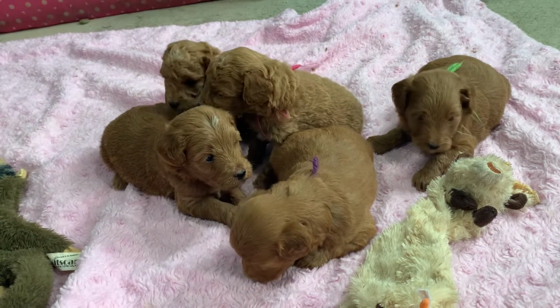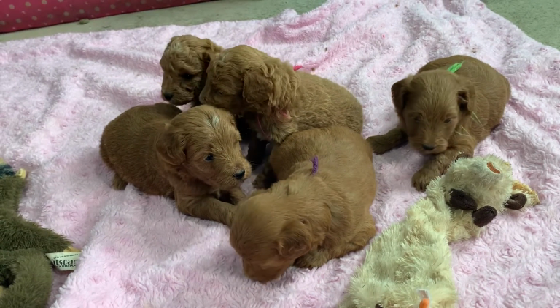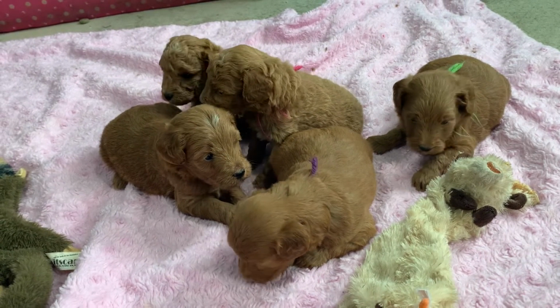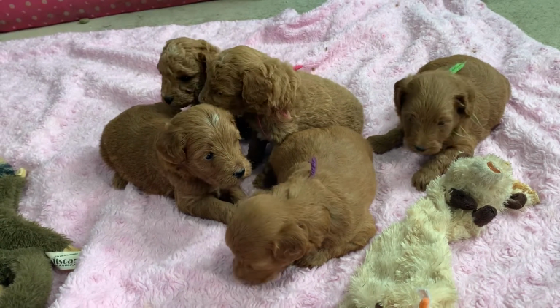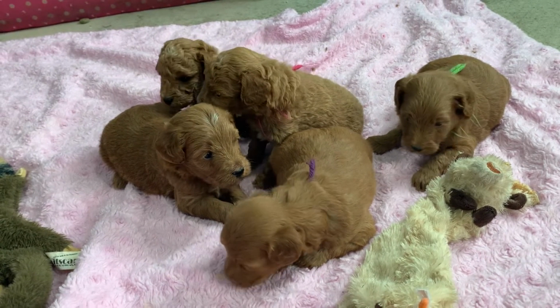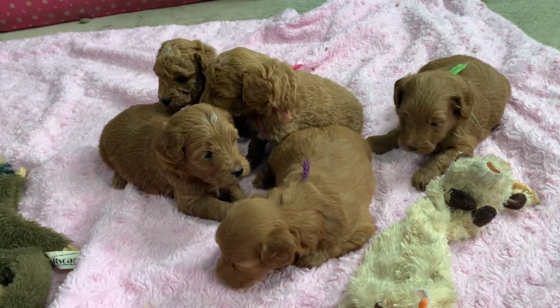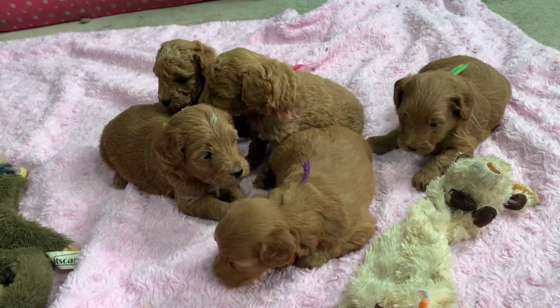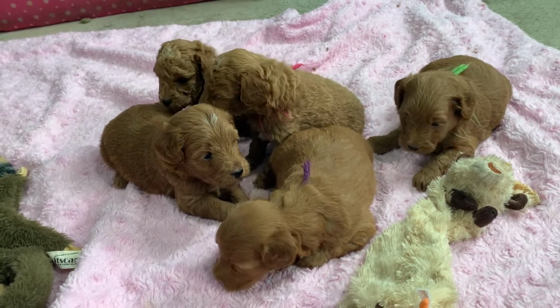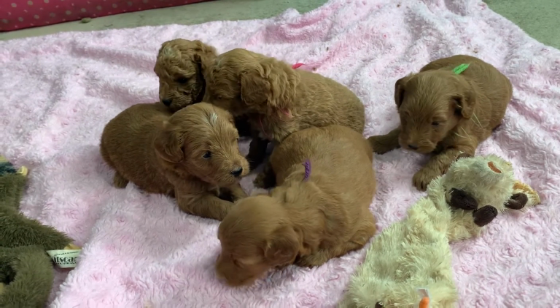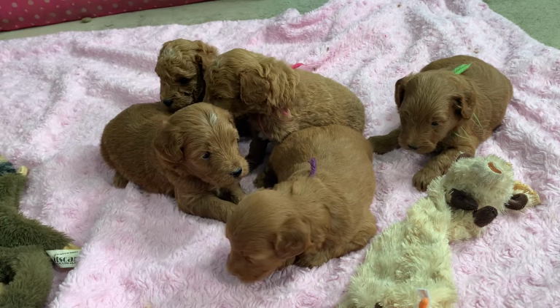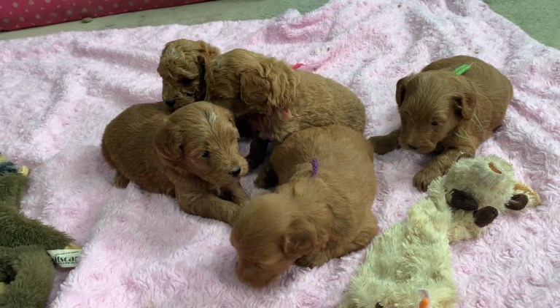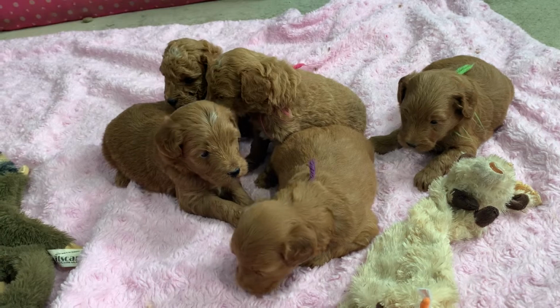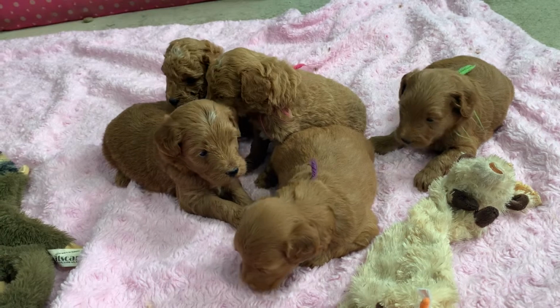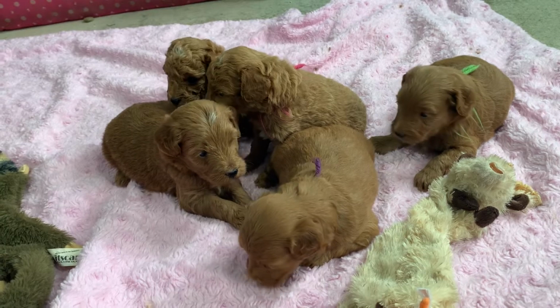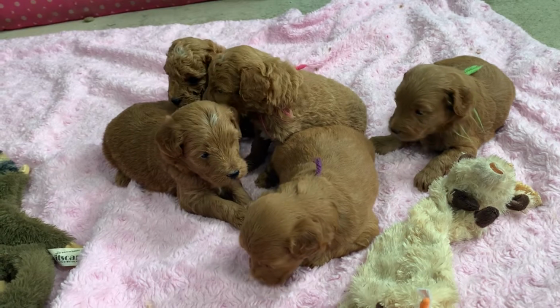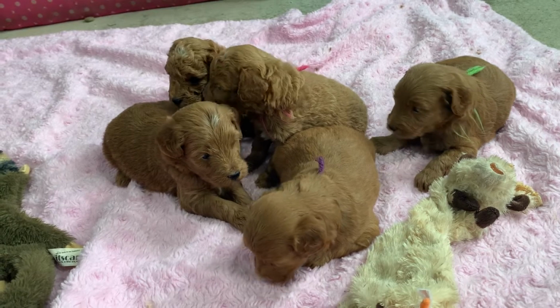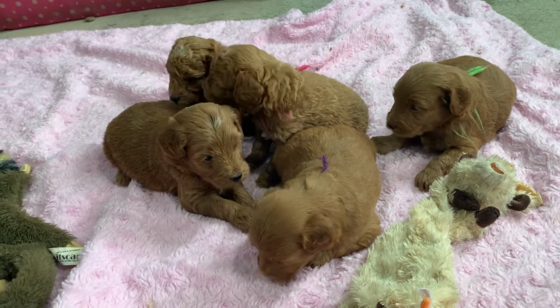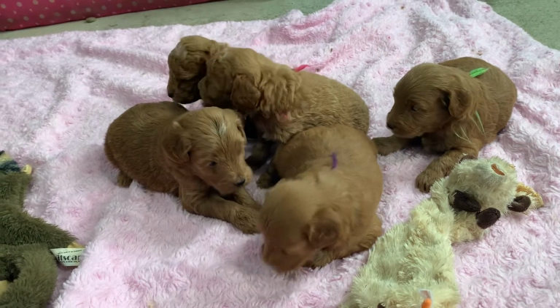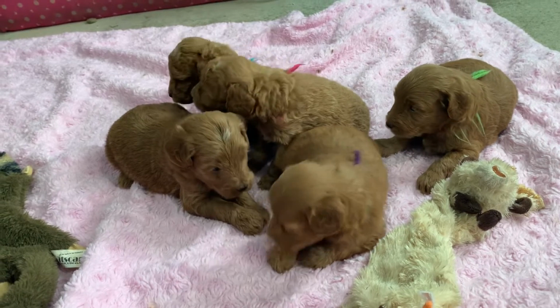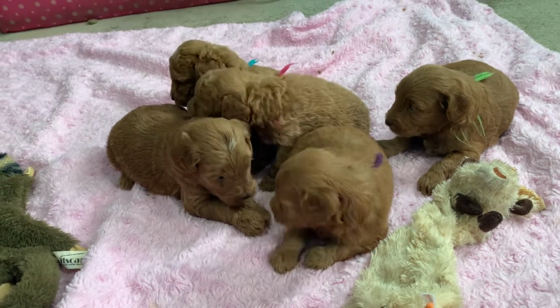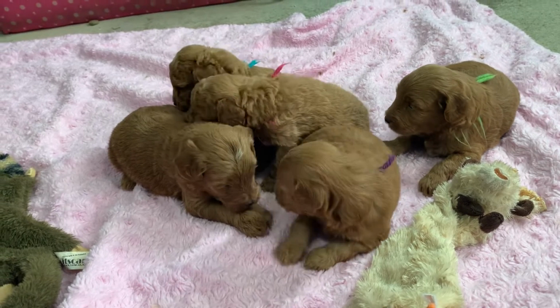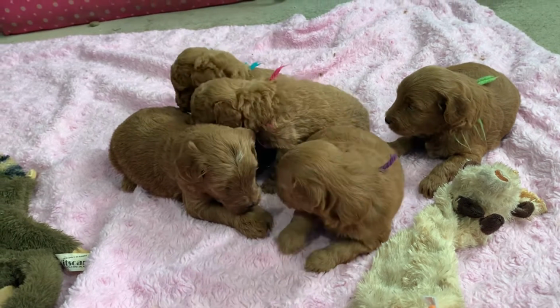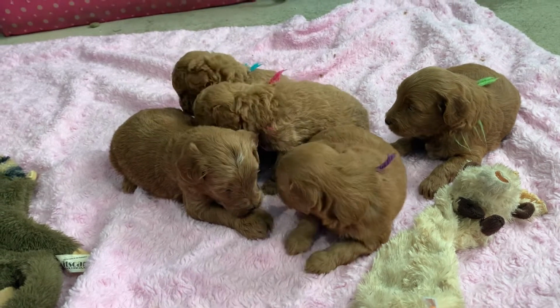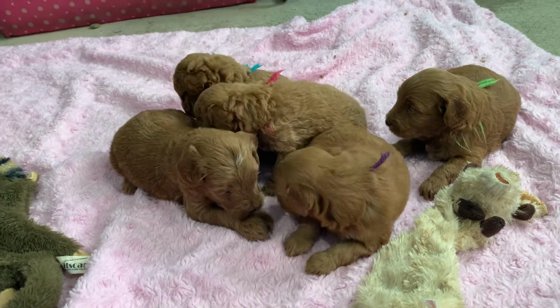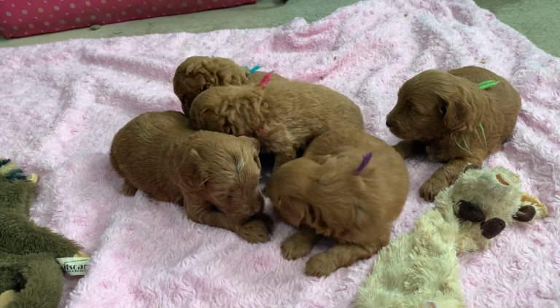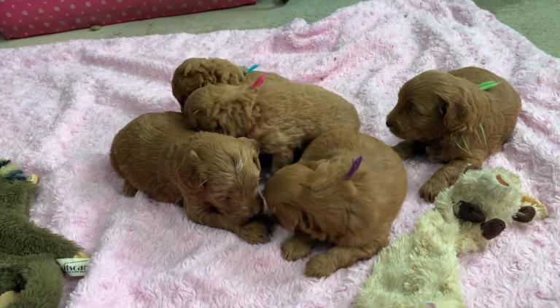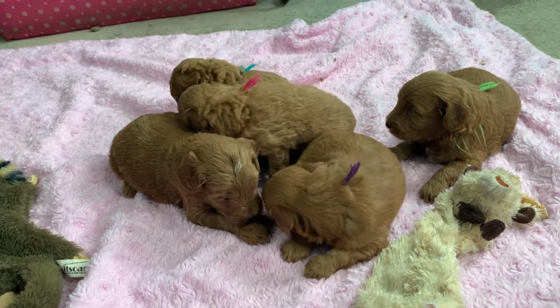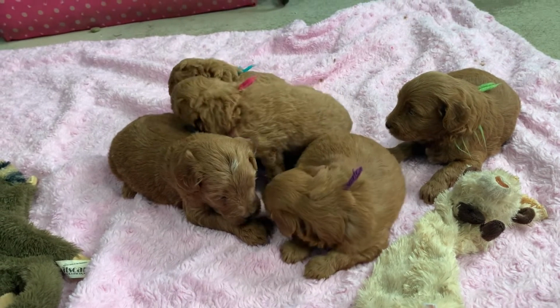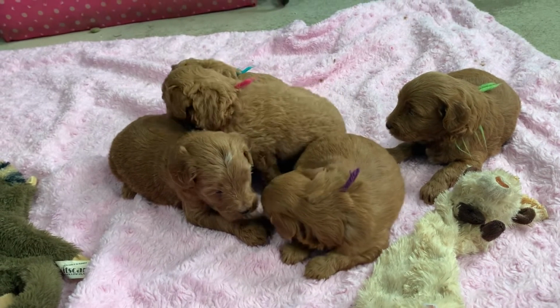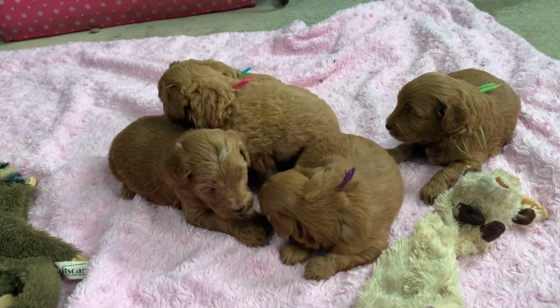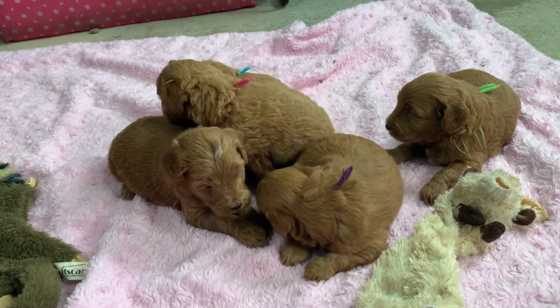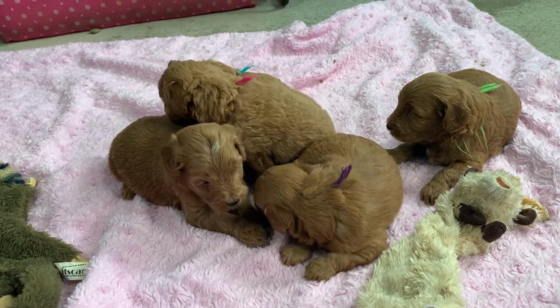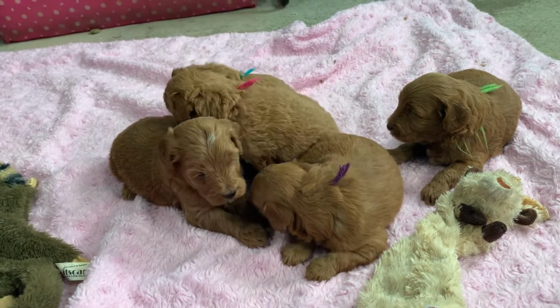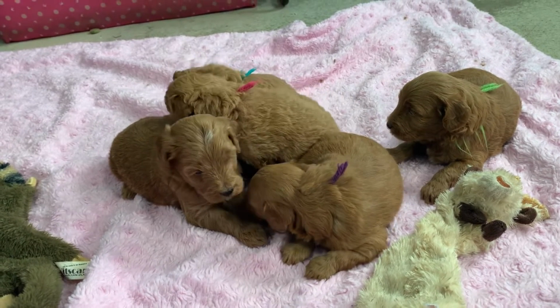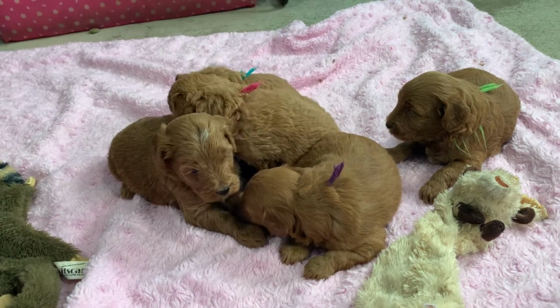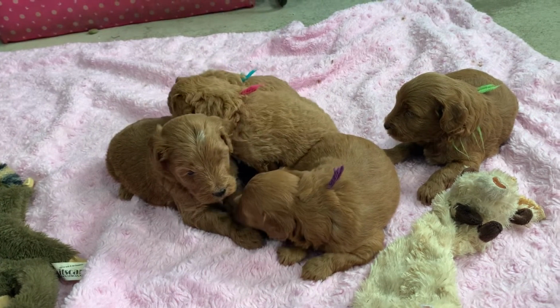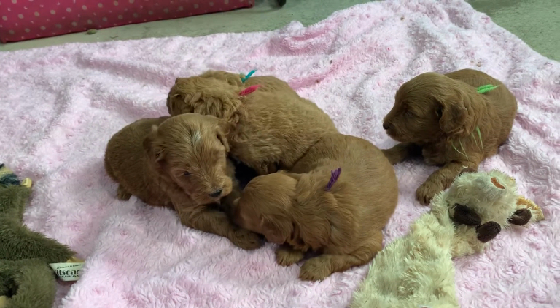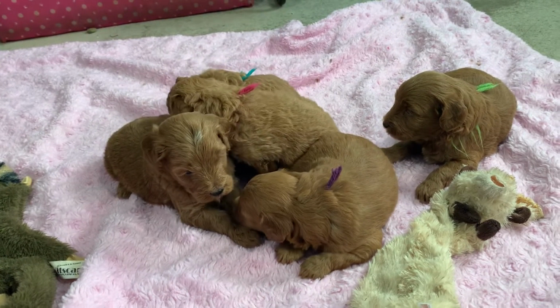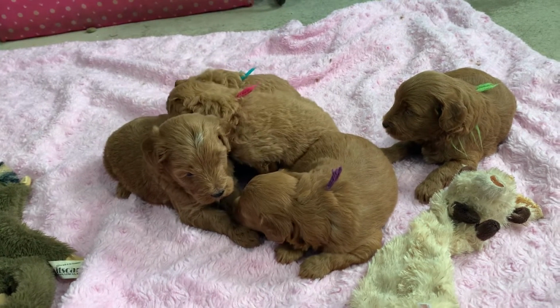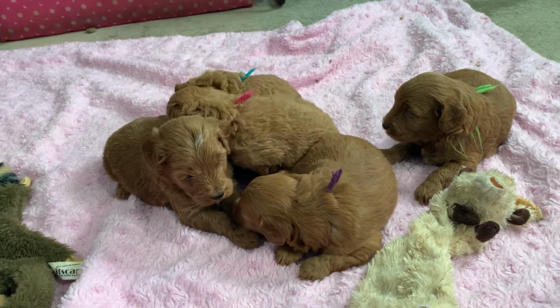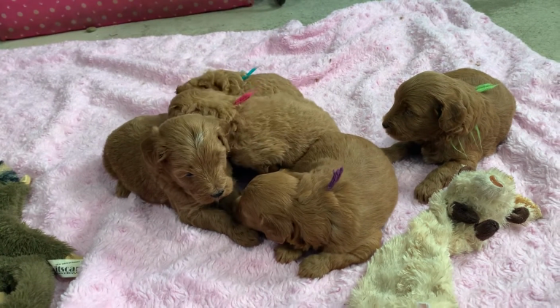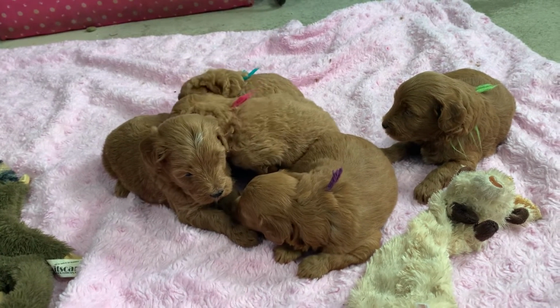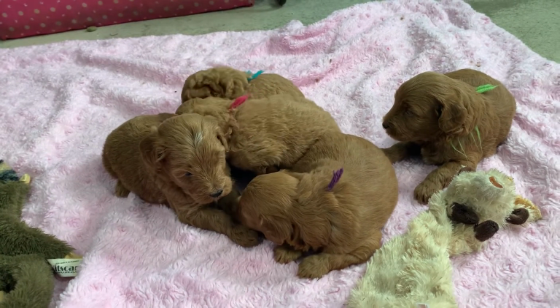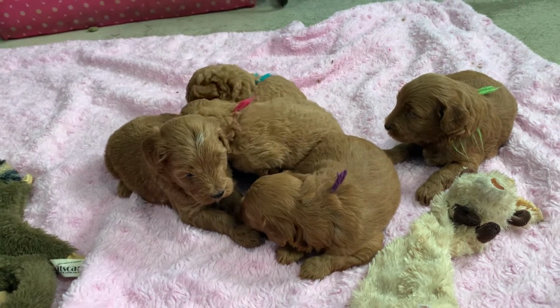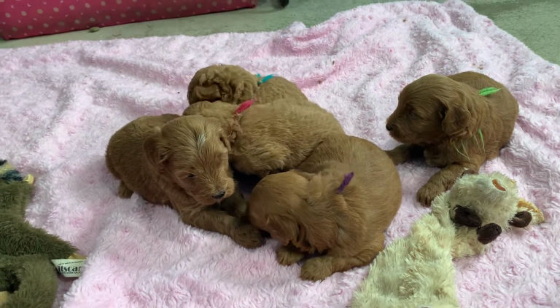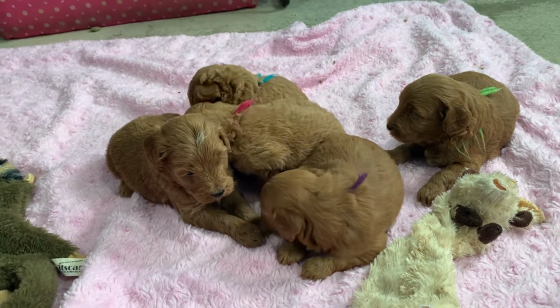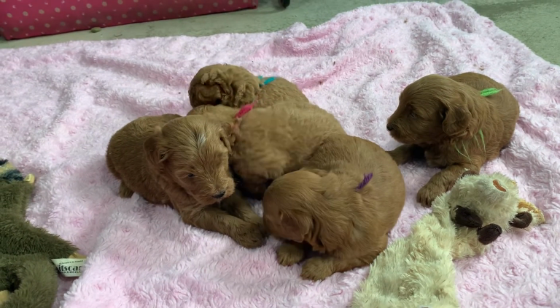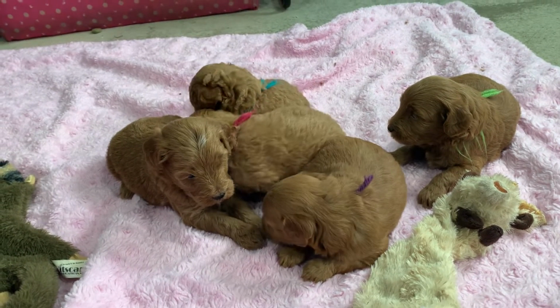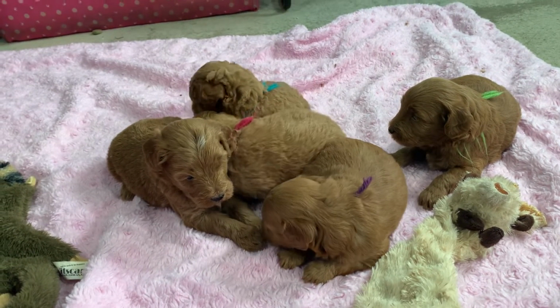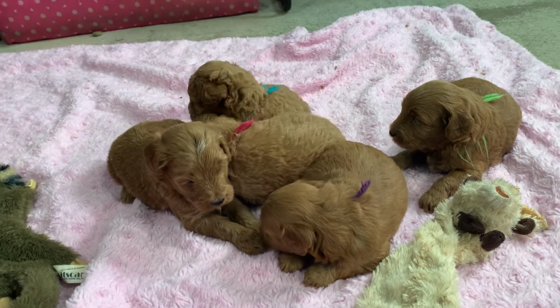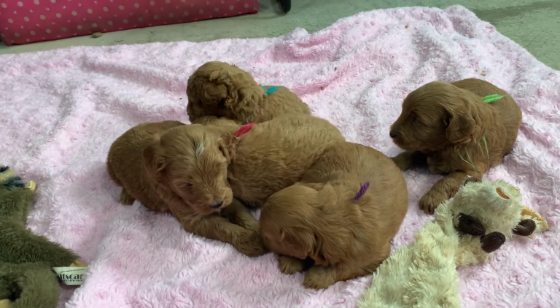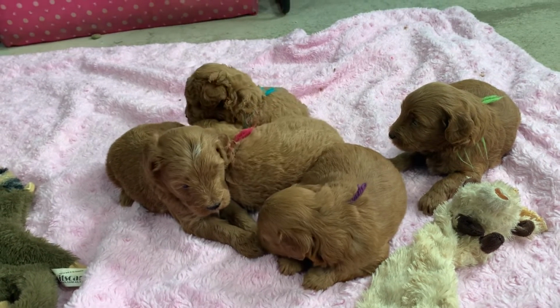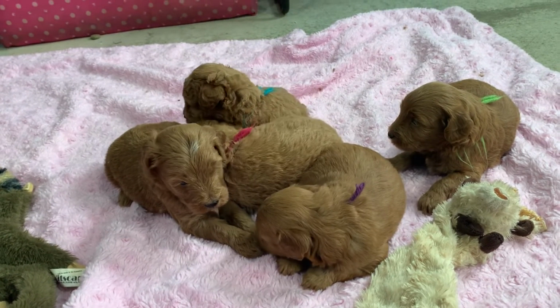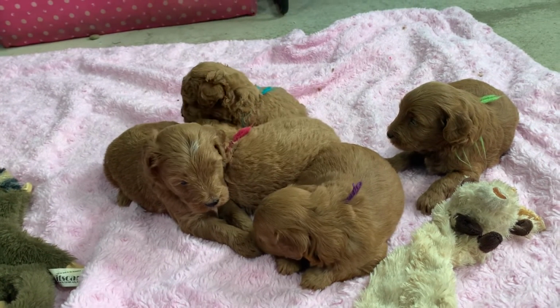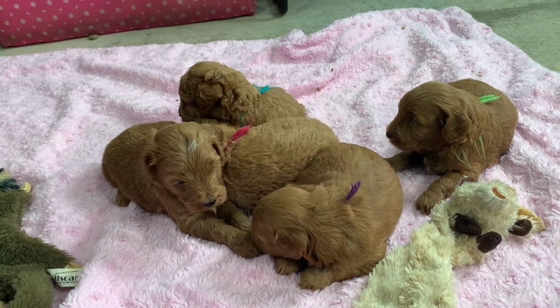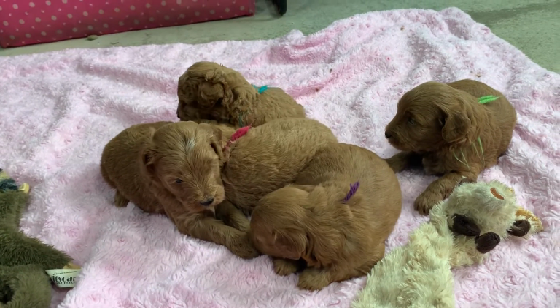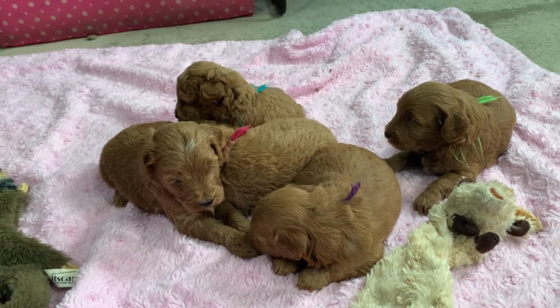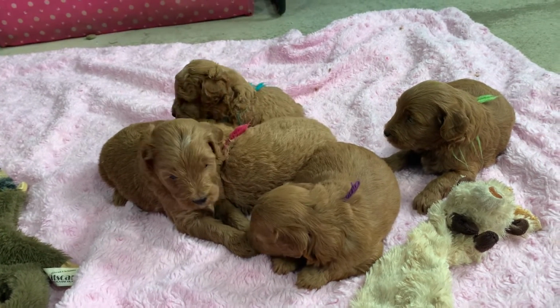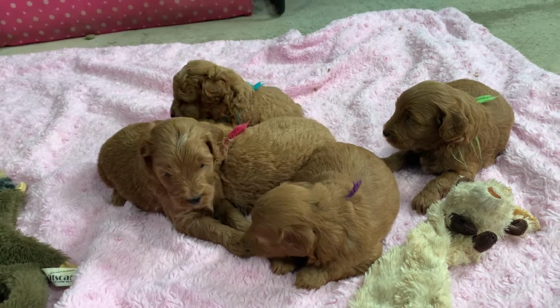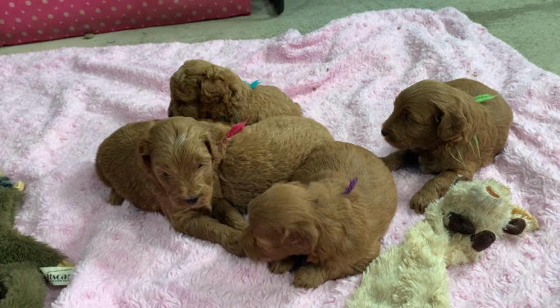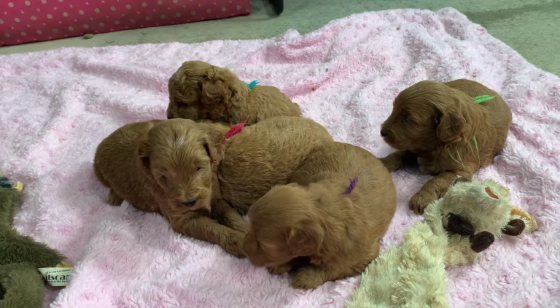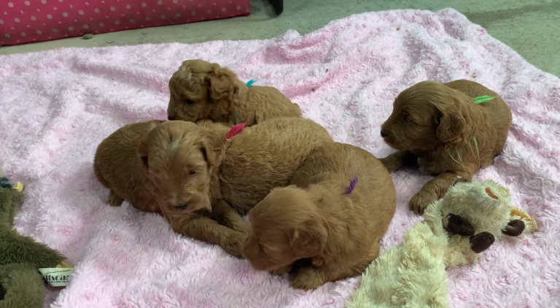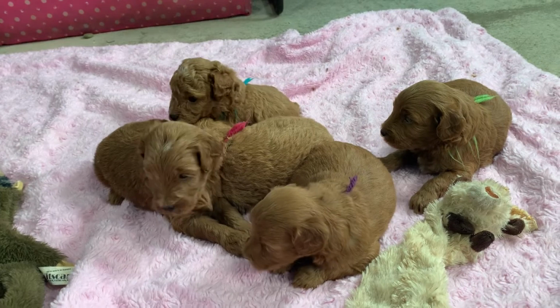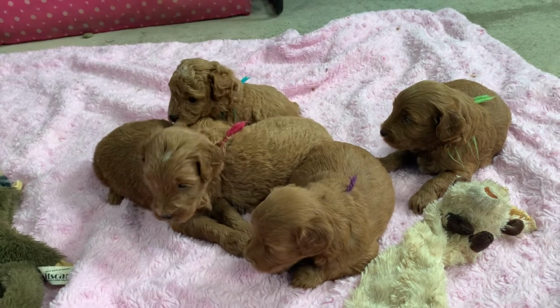So the colors — the yarn on the necks — help you figure out, just by glancing at them, which puppy is which.